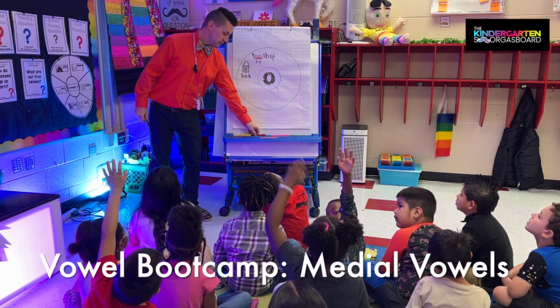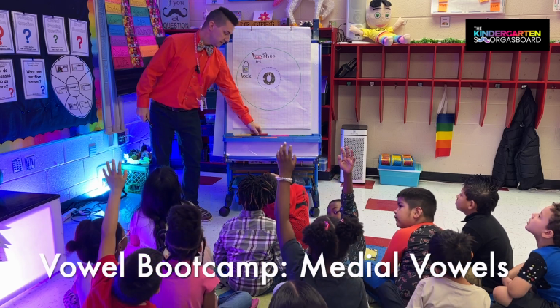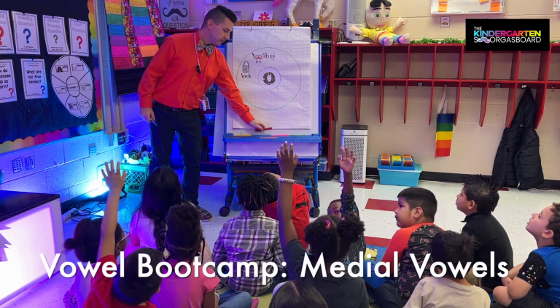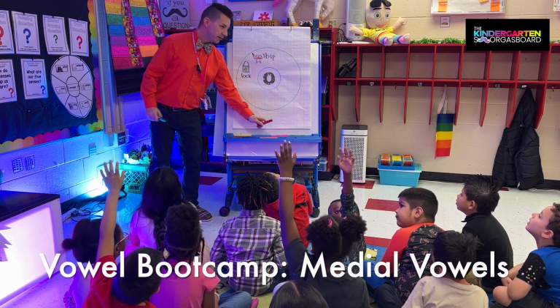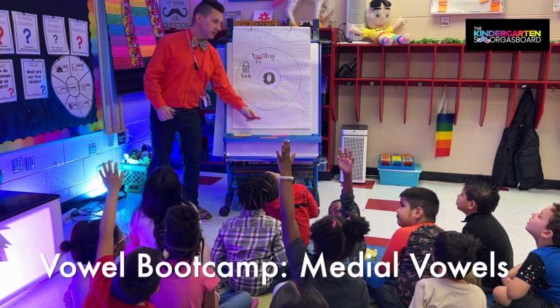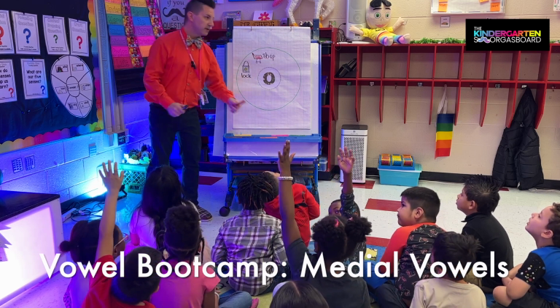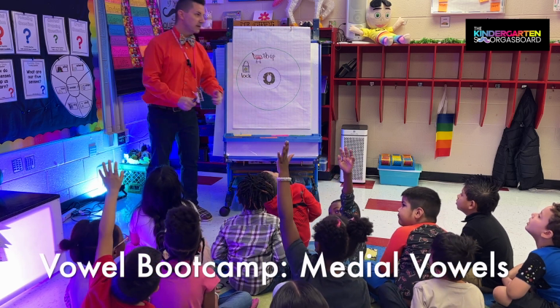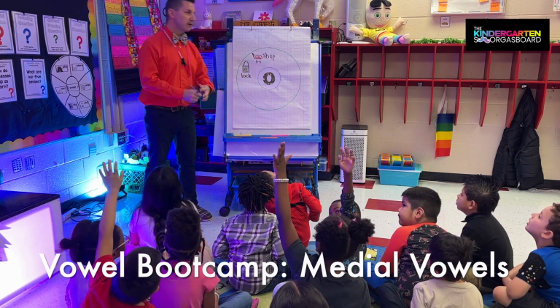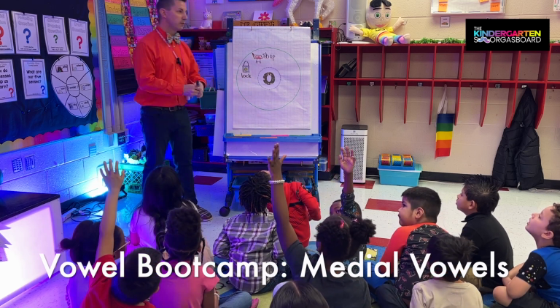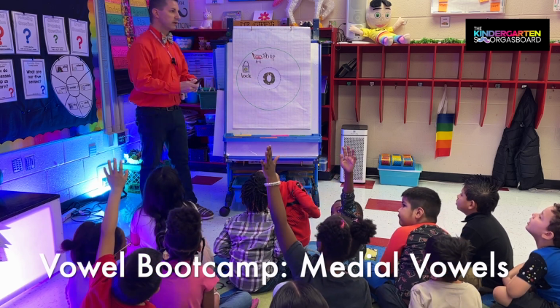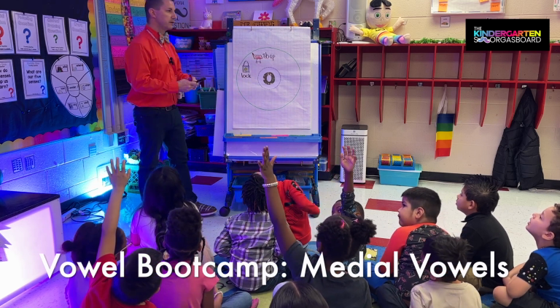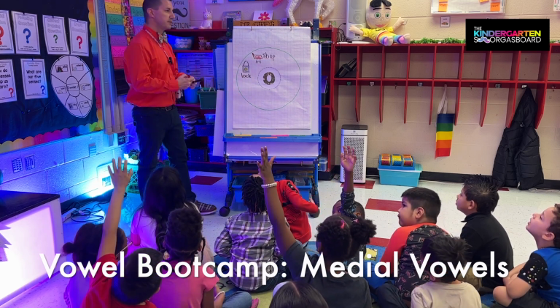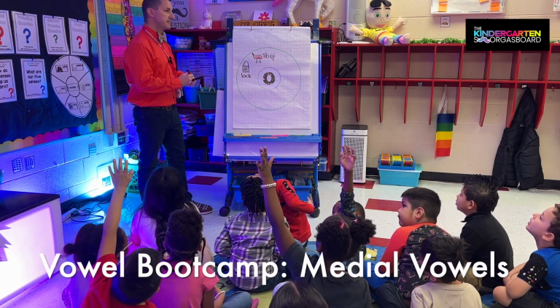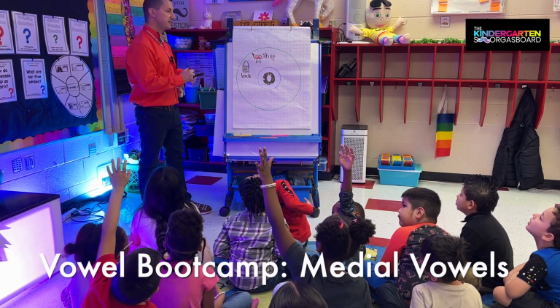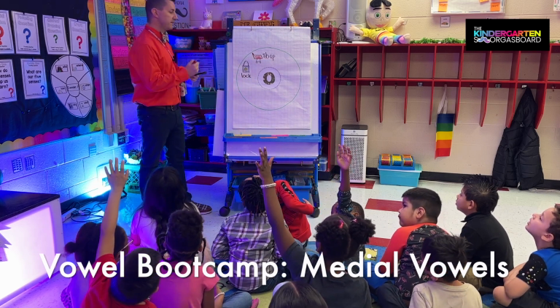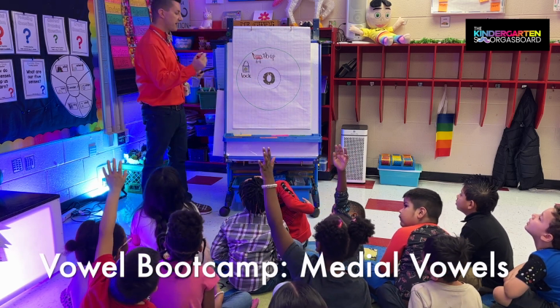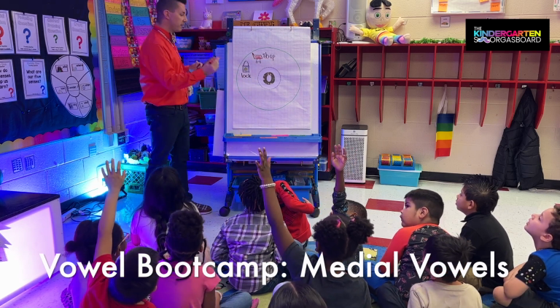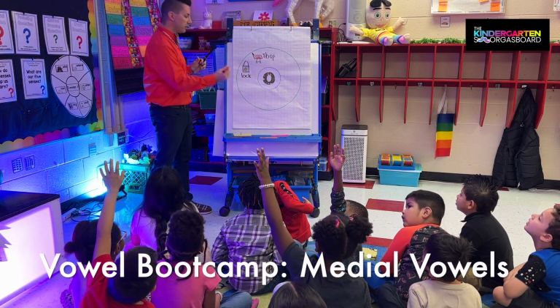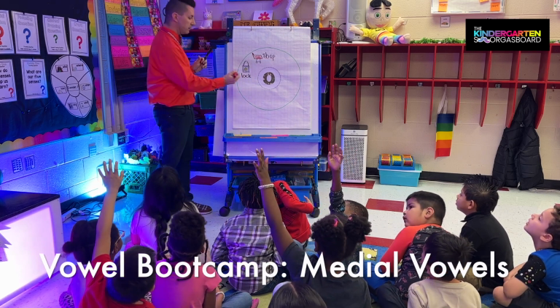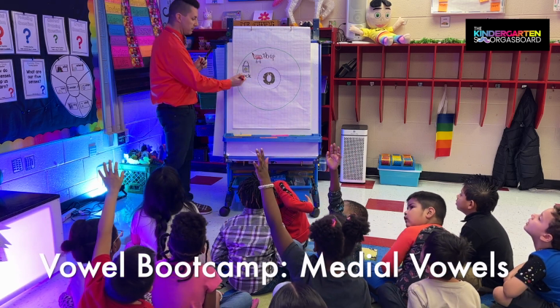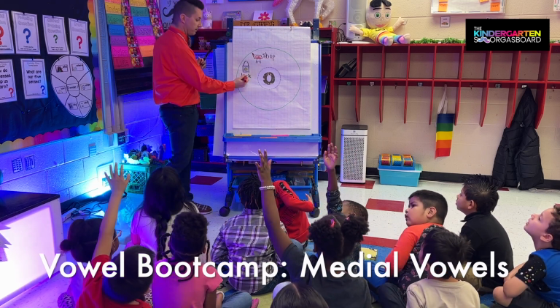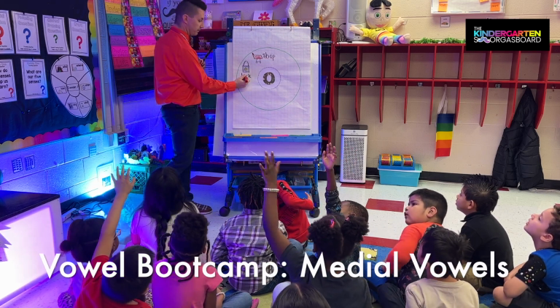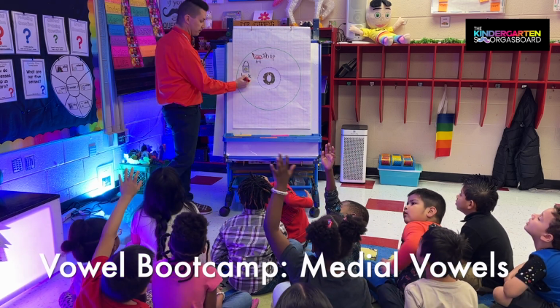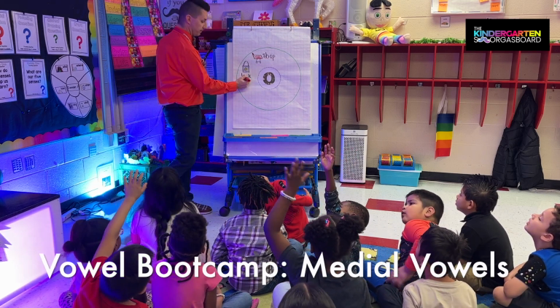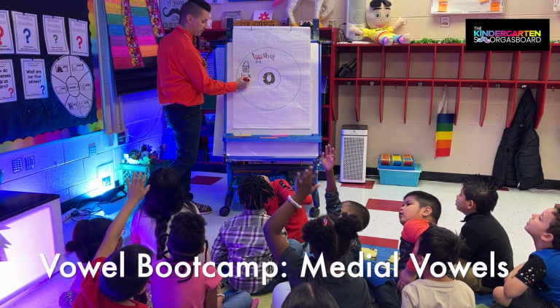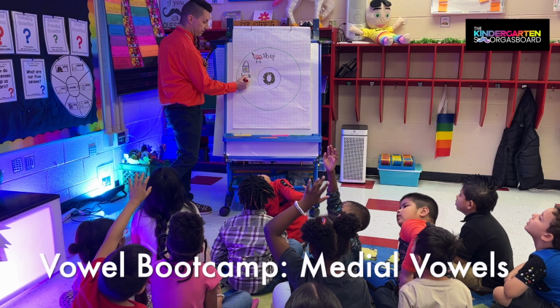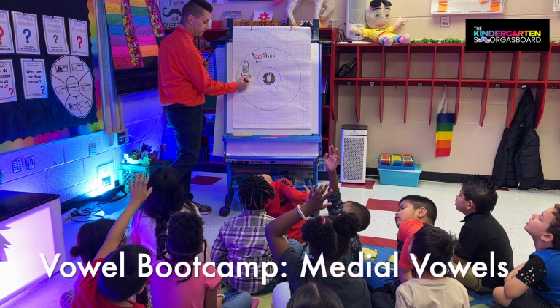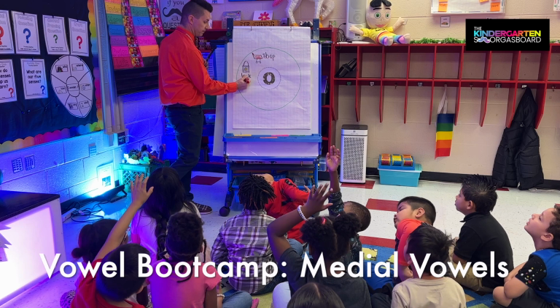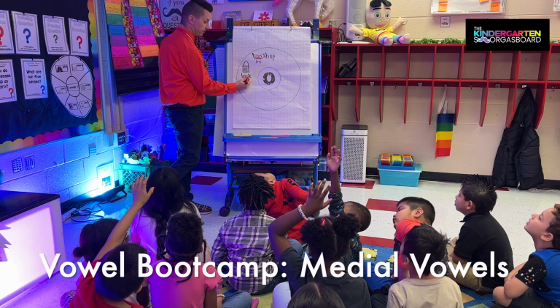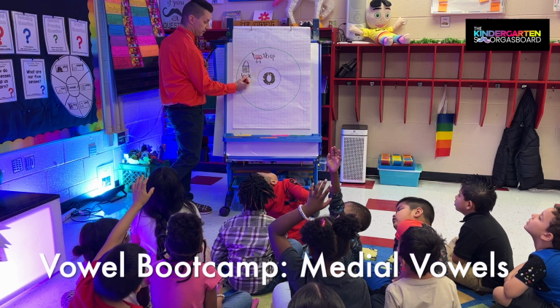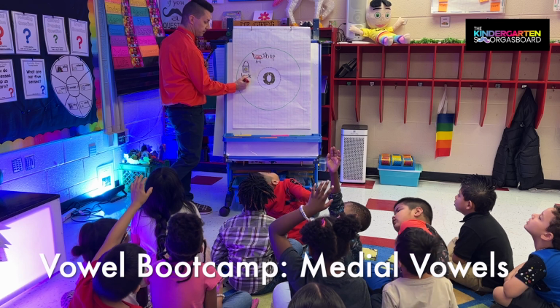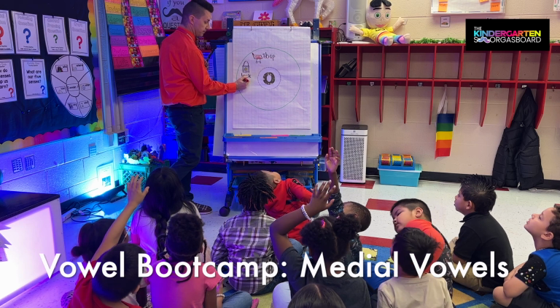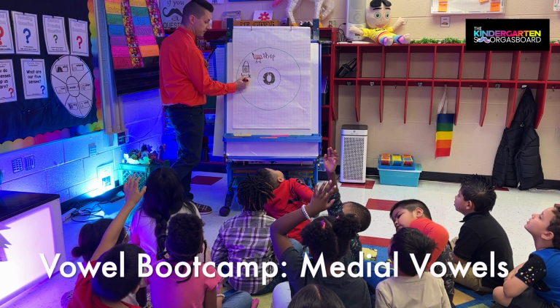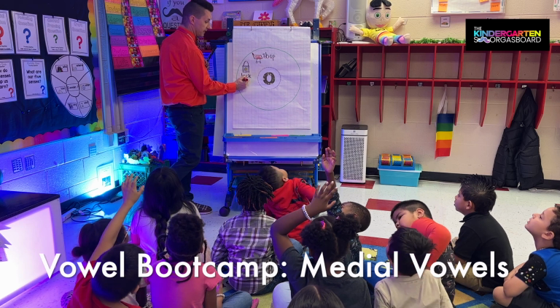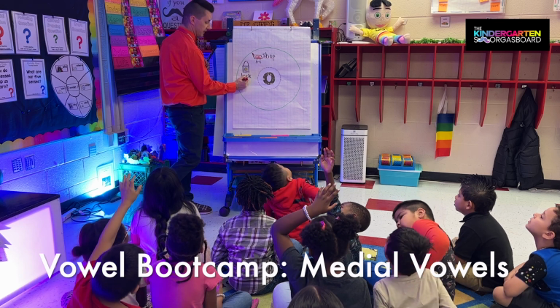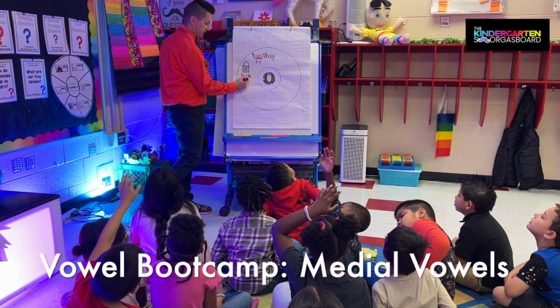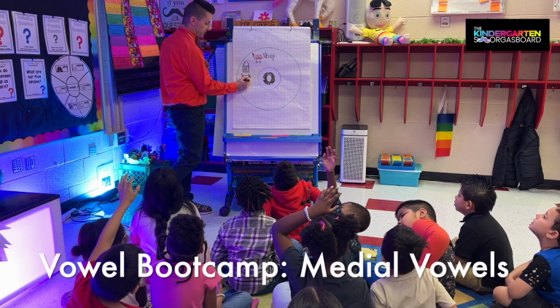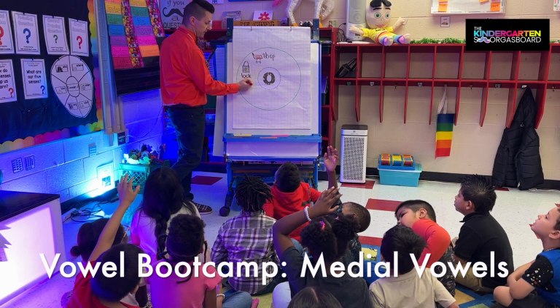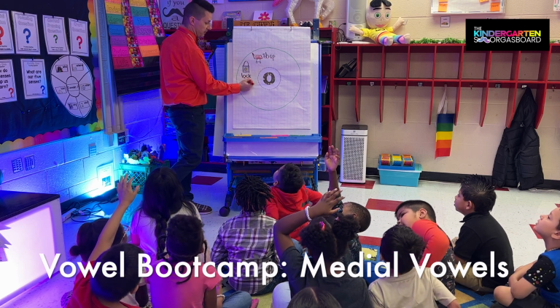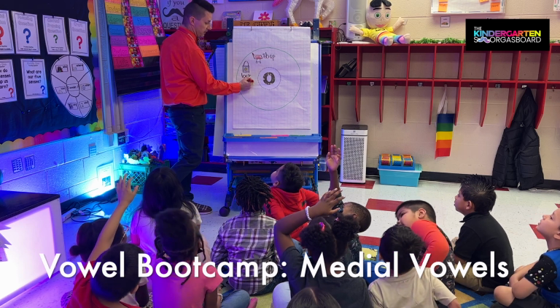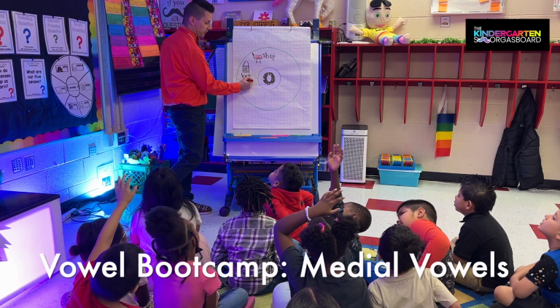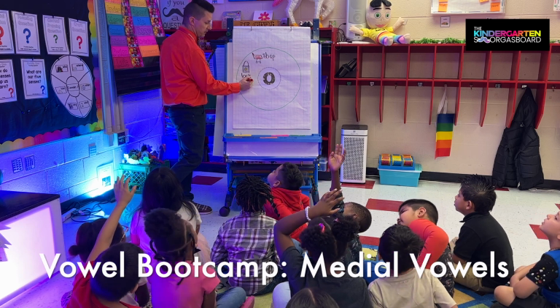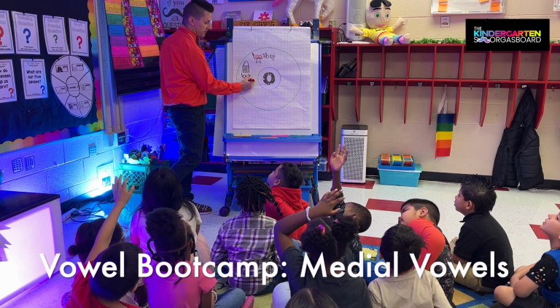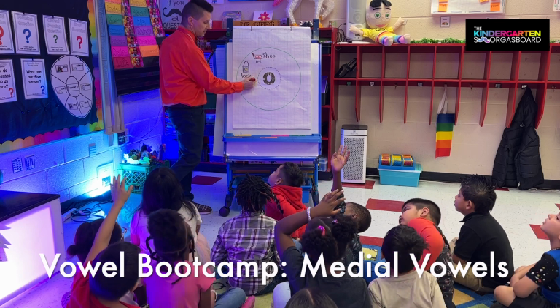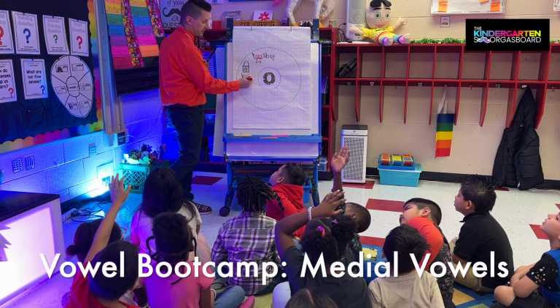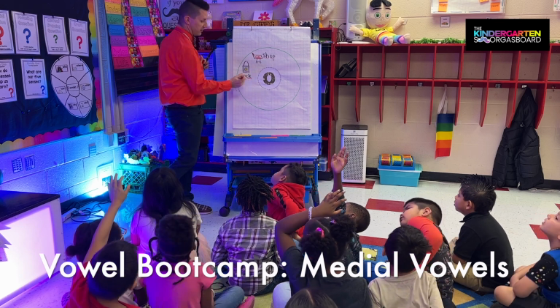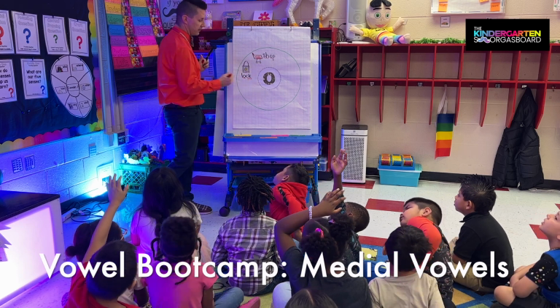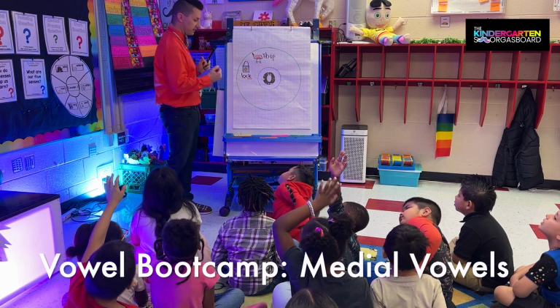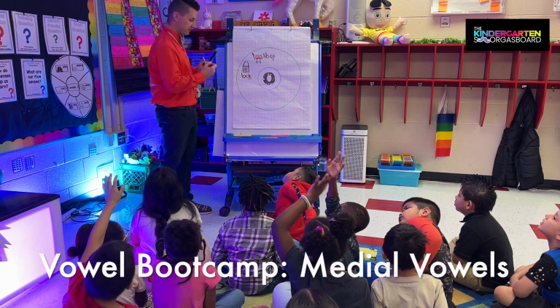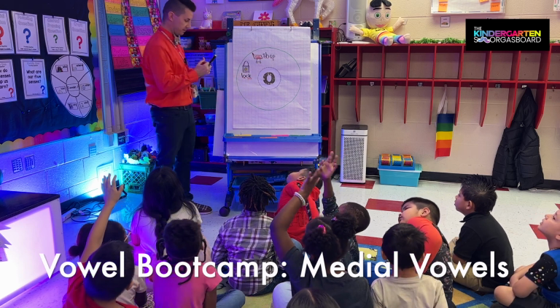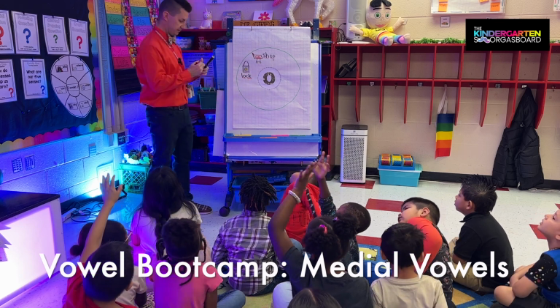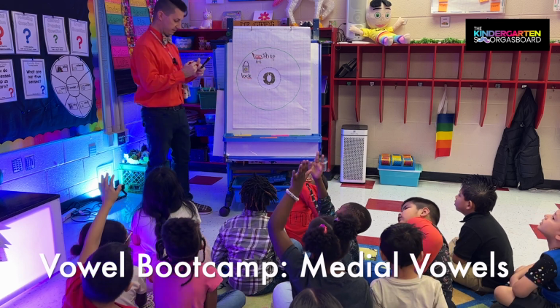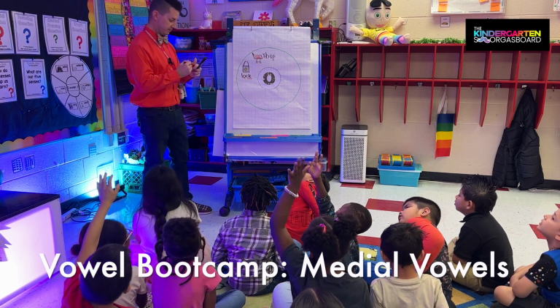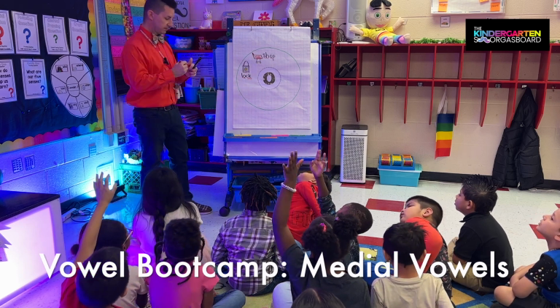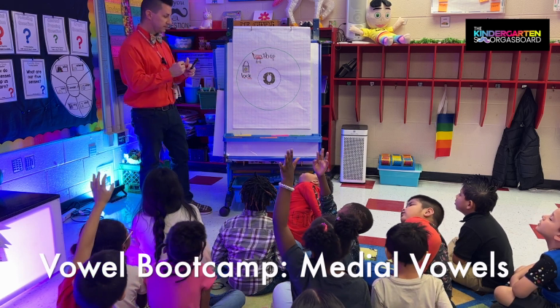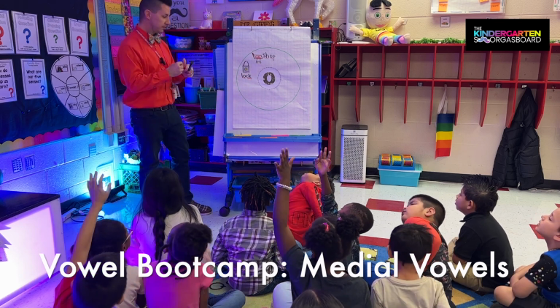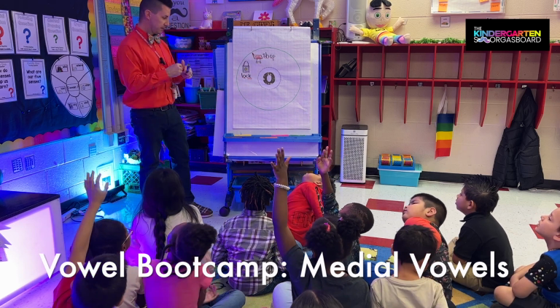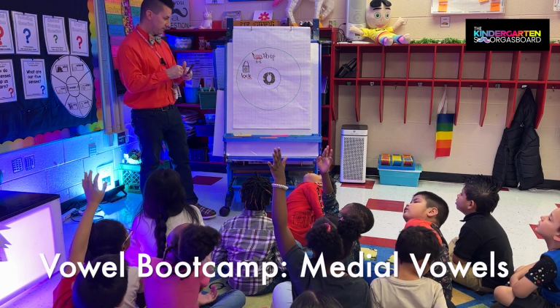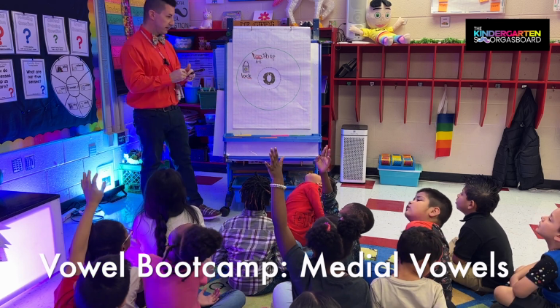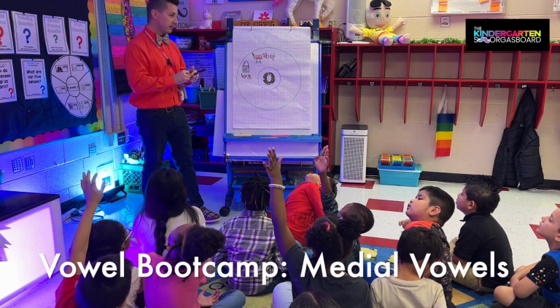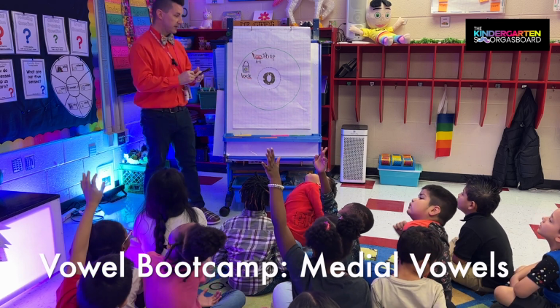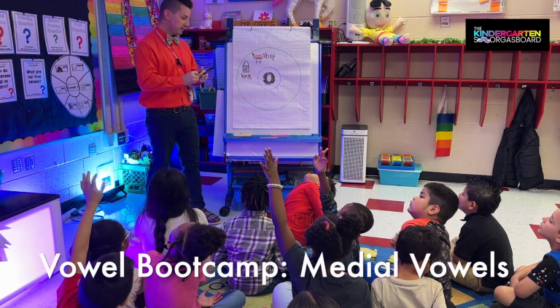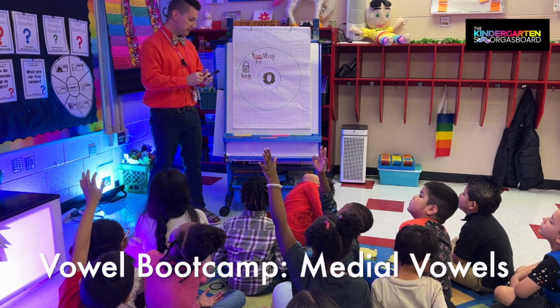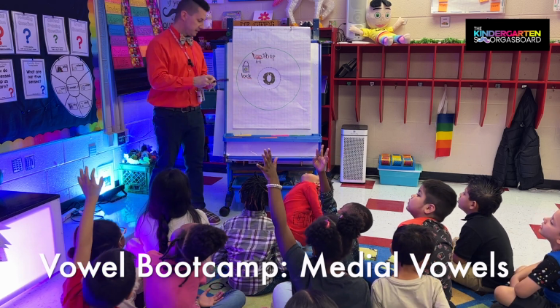Very good, and where did we see the vowel? In the middle, in the middle, in the middle. And what's our secret? Very good.